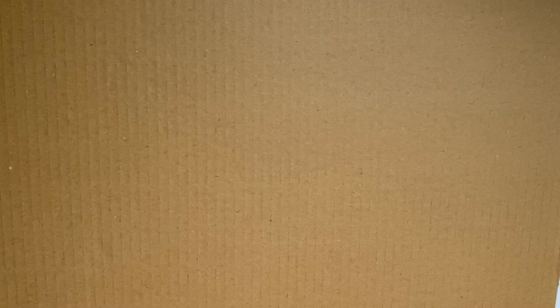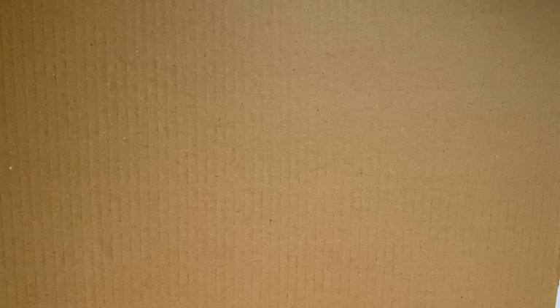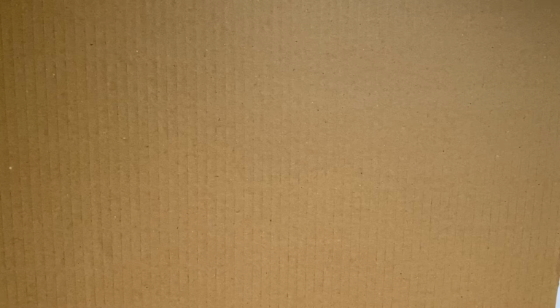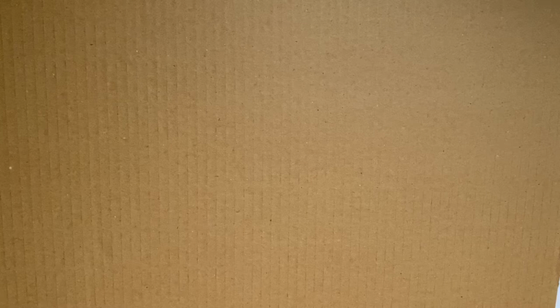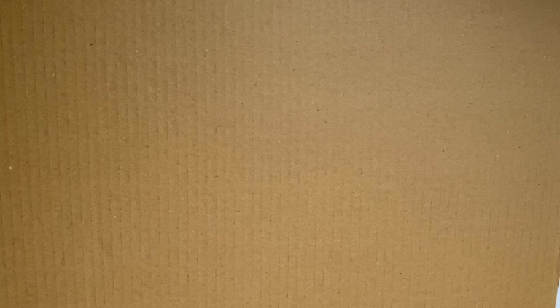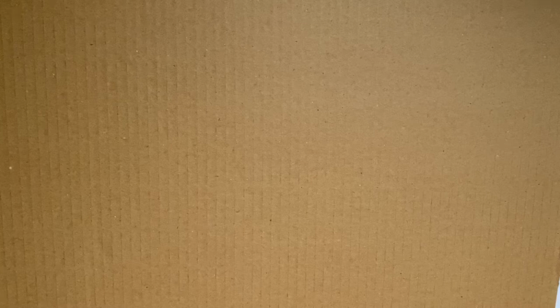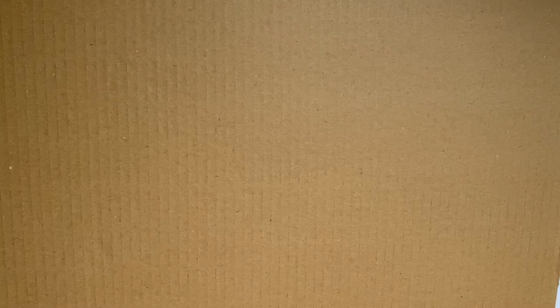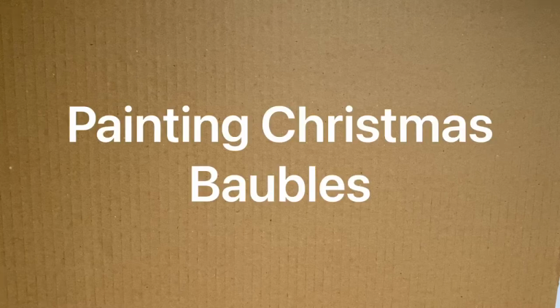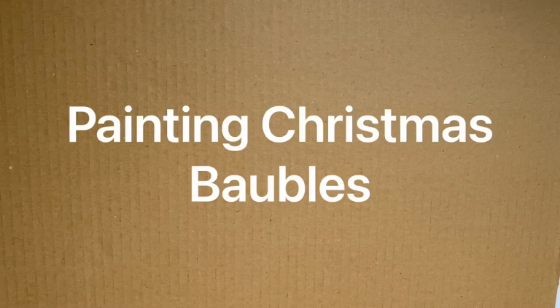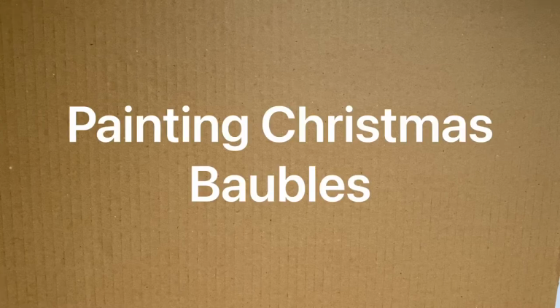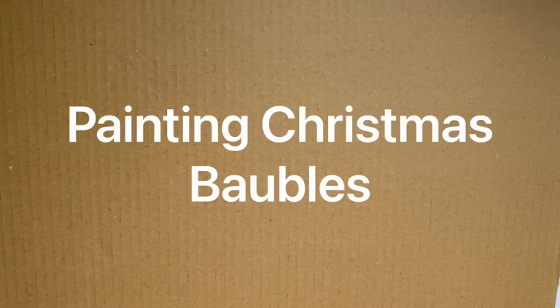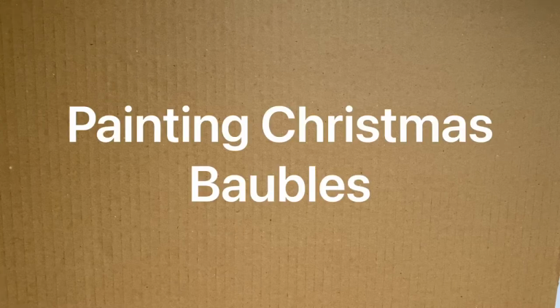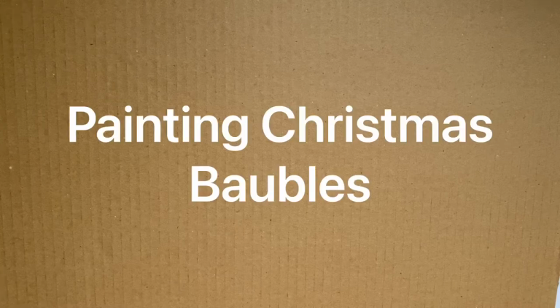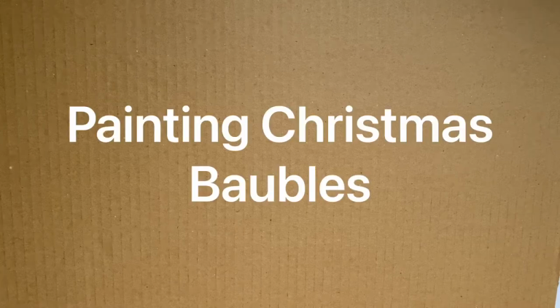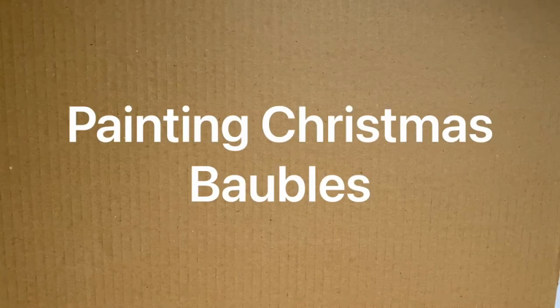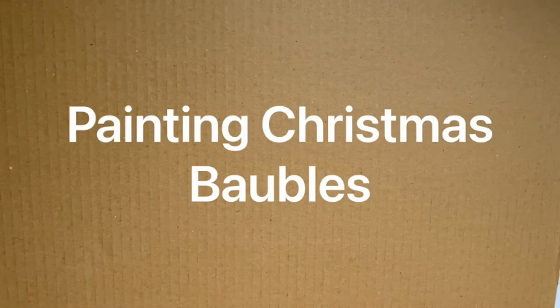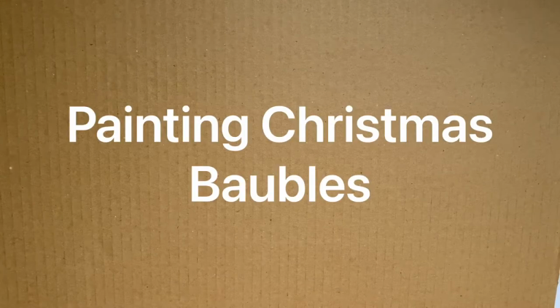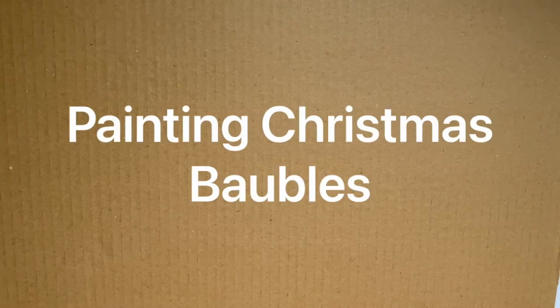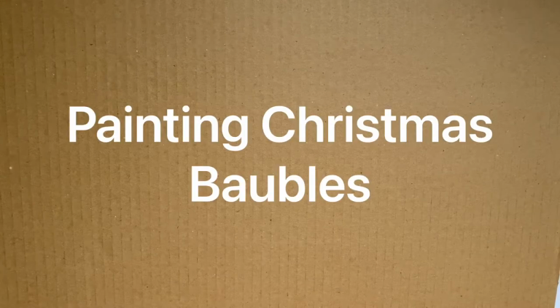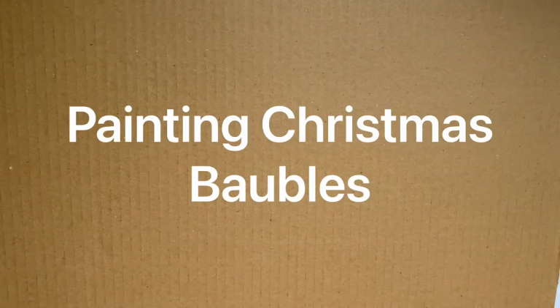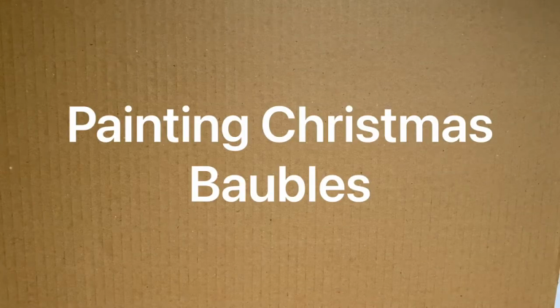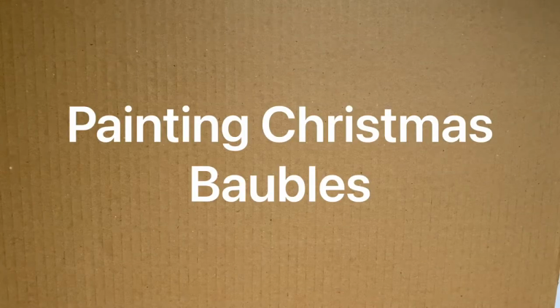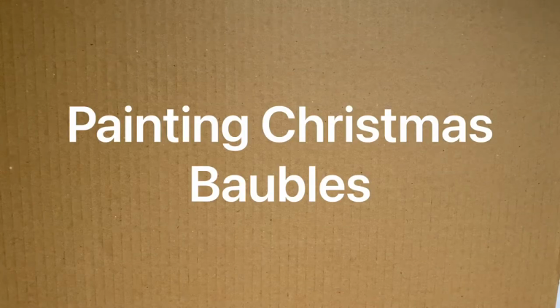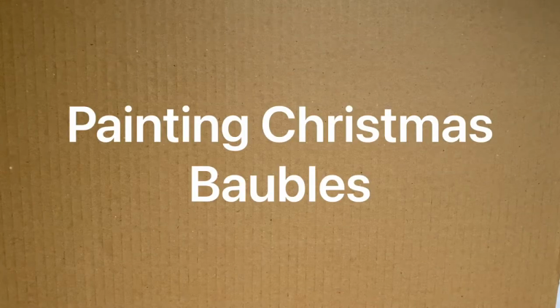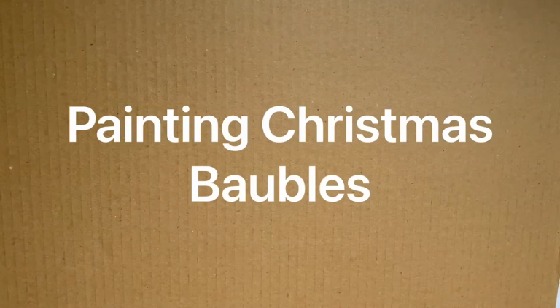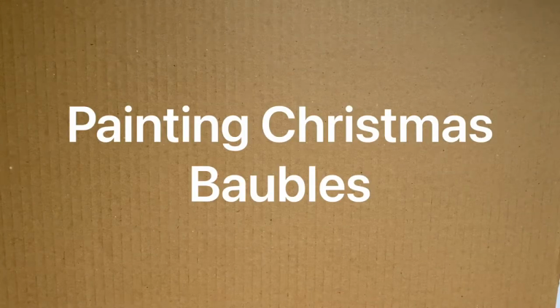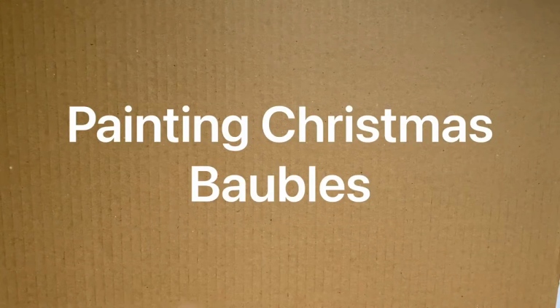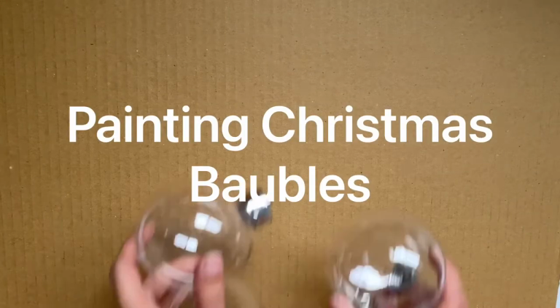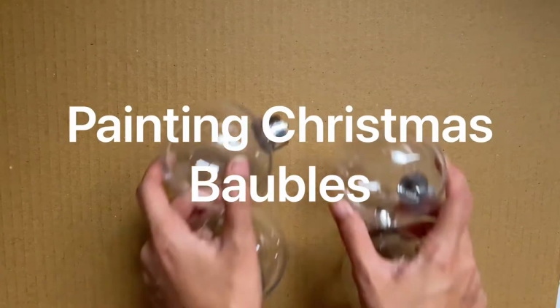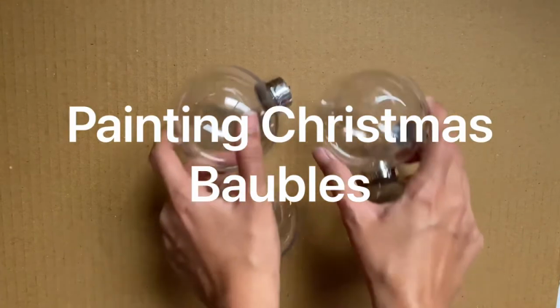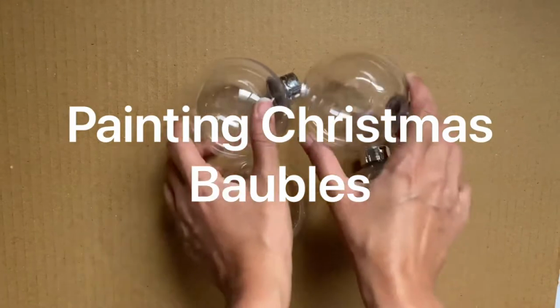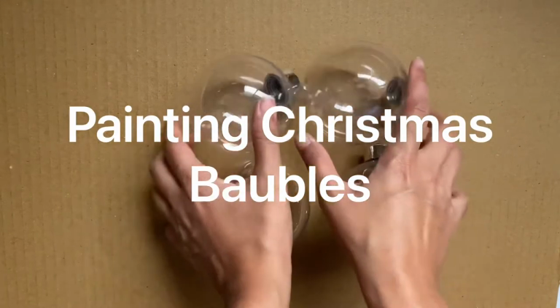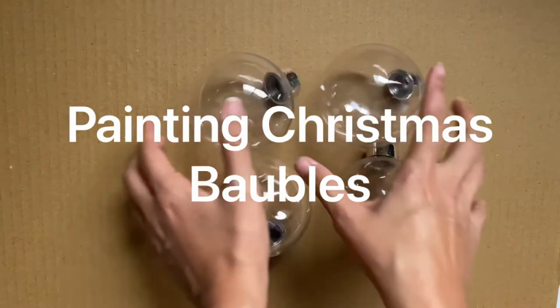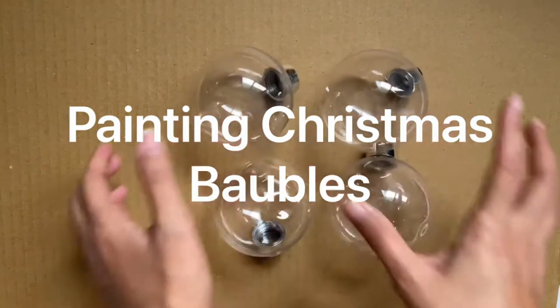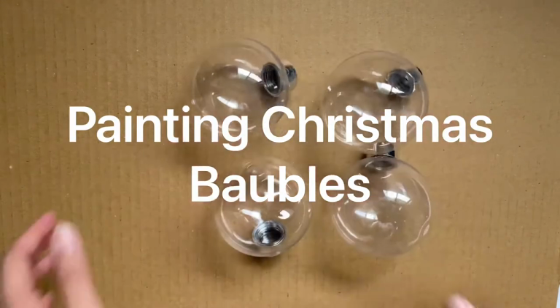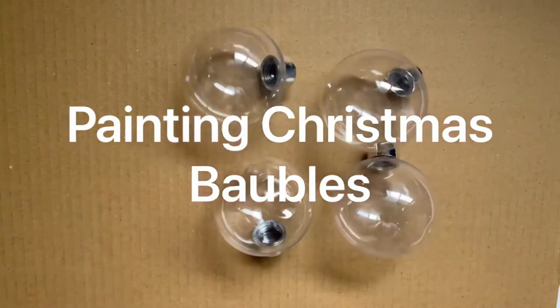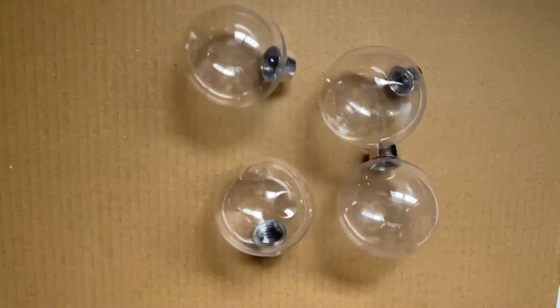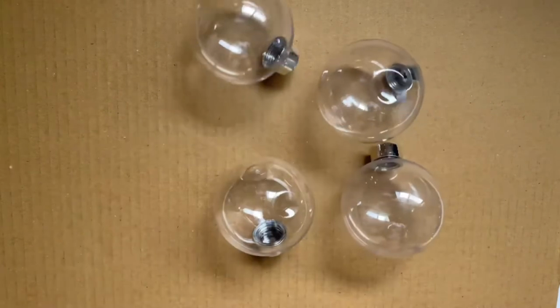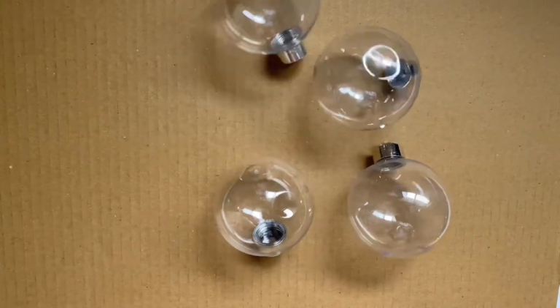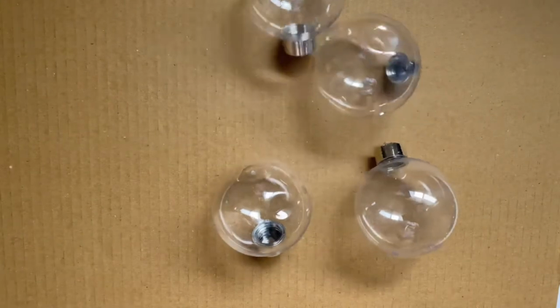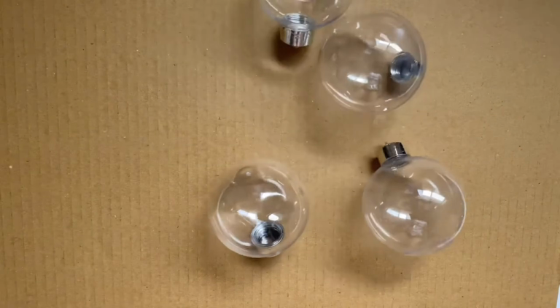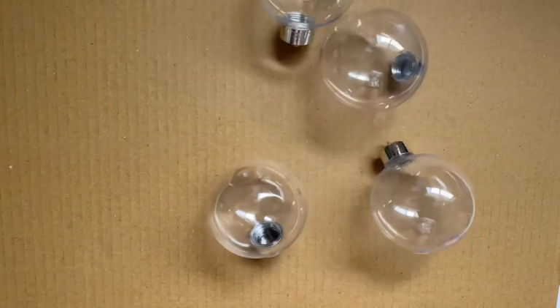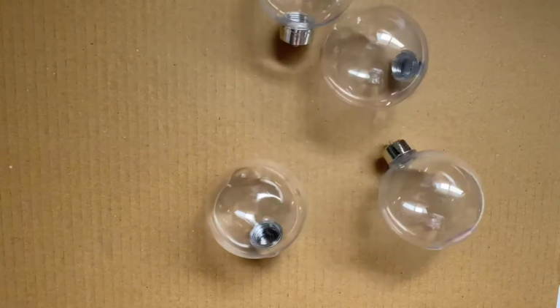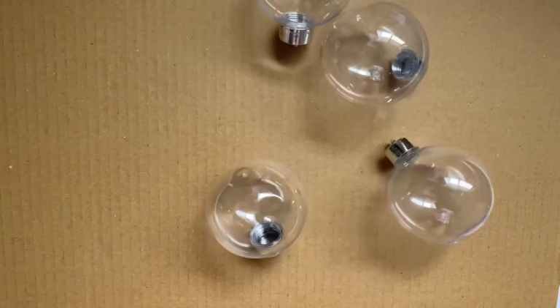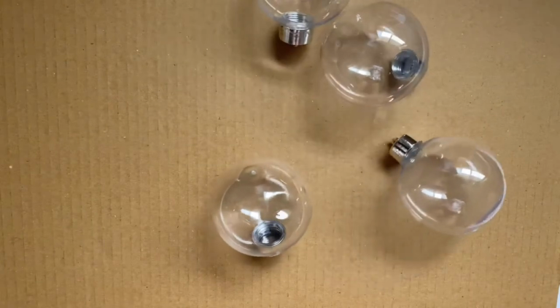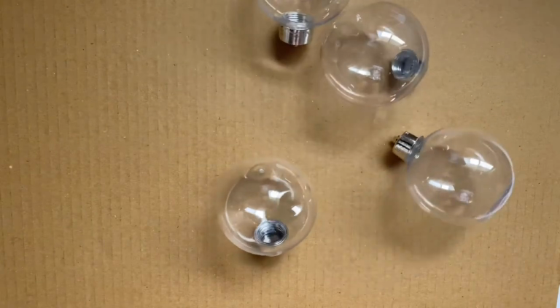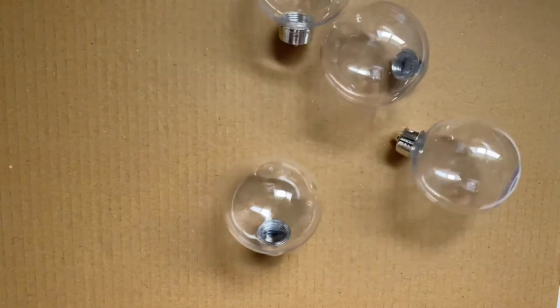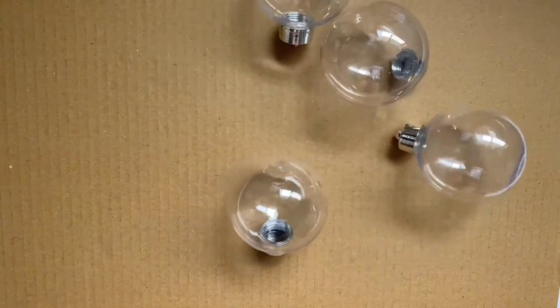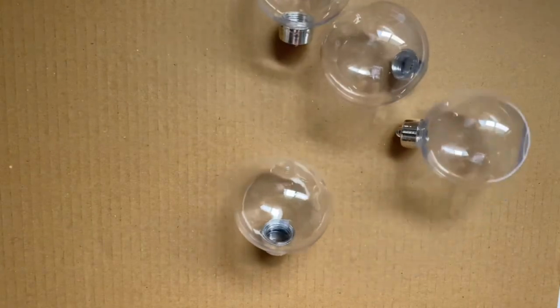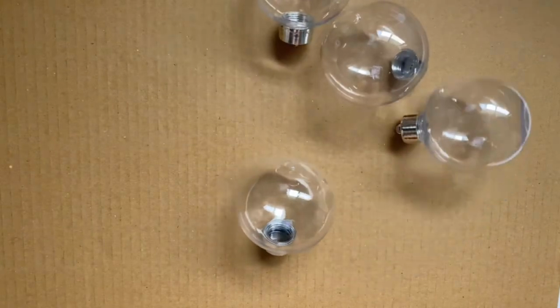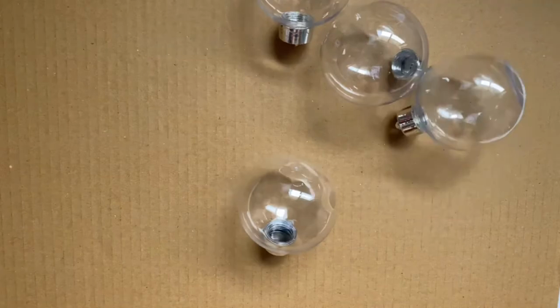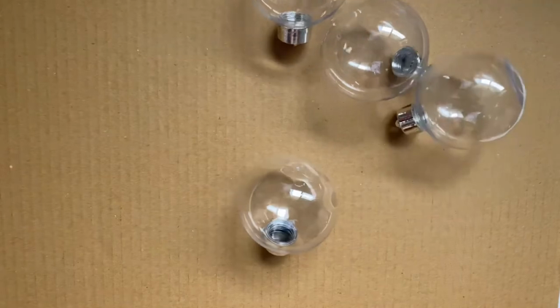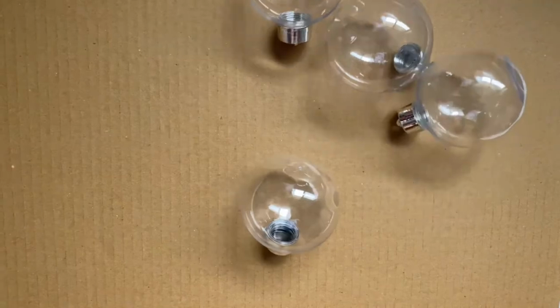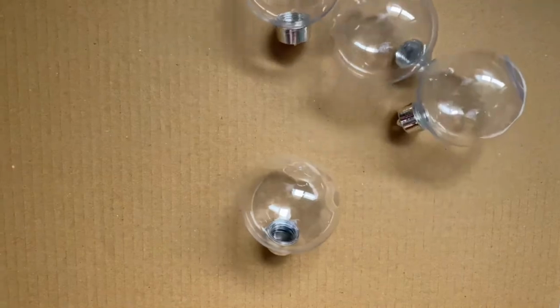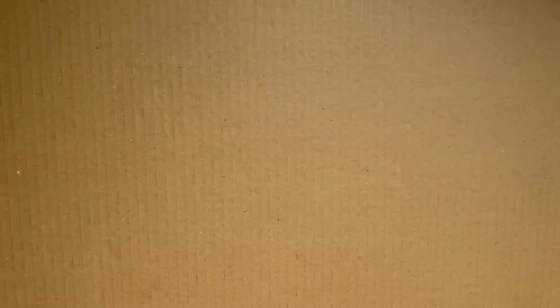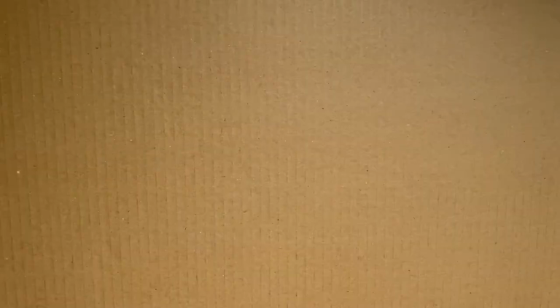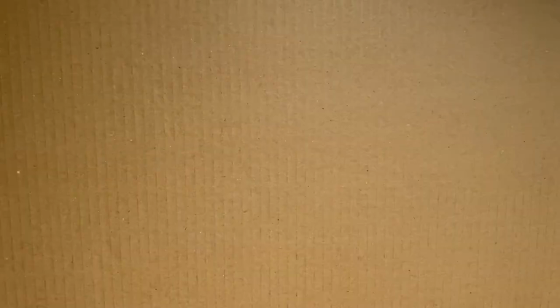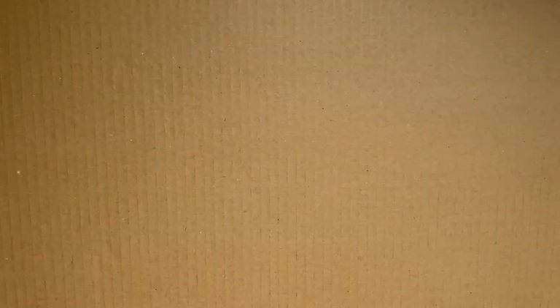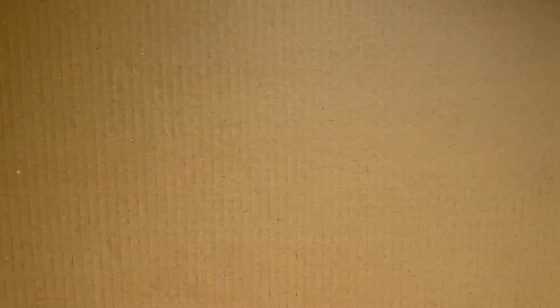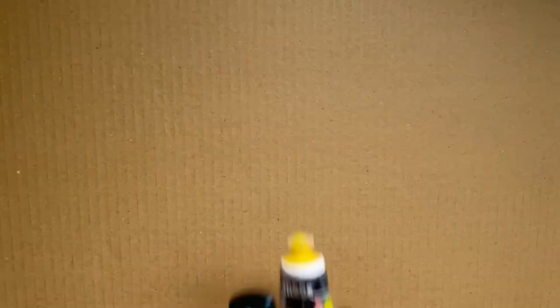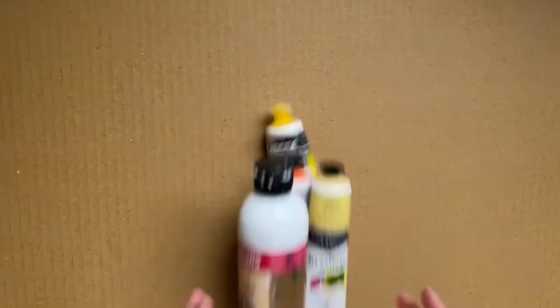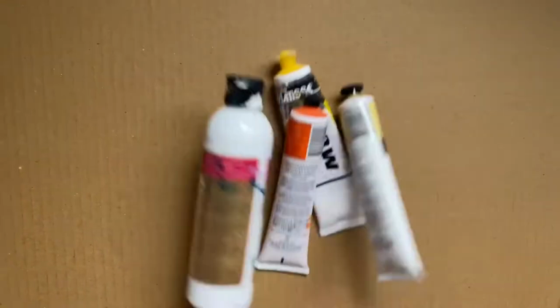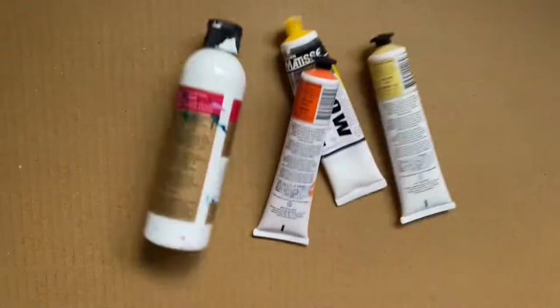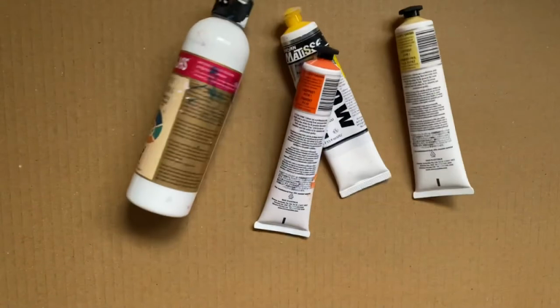Hi everyone, my name's Emma and I'm the artist behind Mulganai. Today I'm going to be painting Christmas baubles.